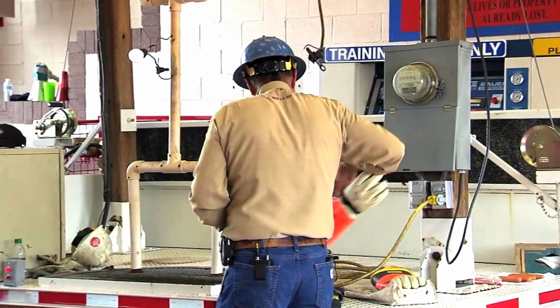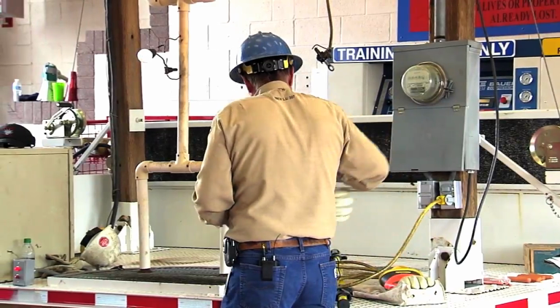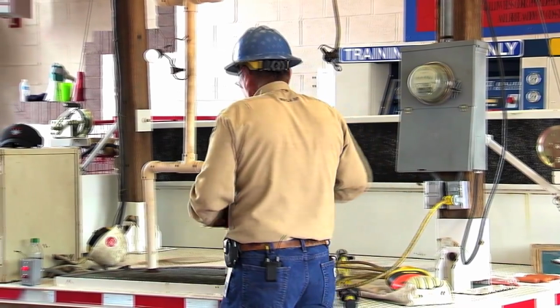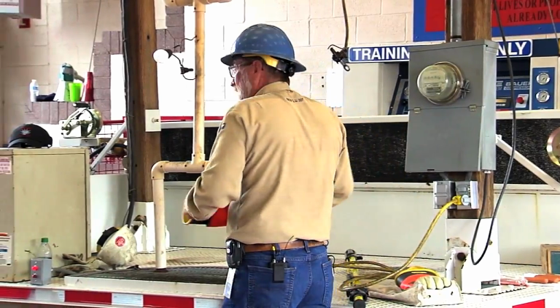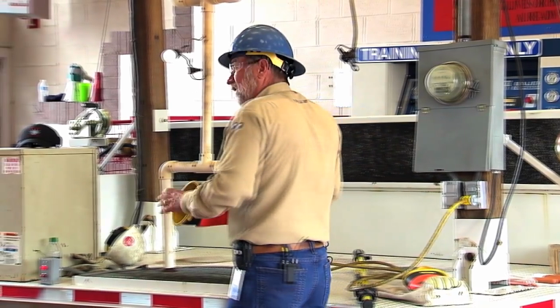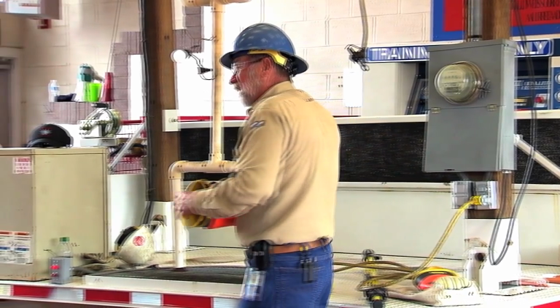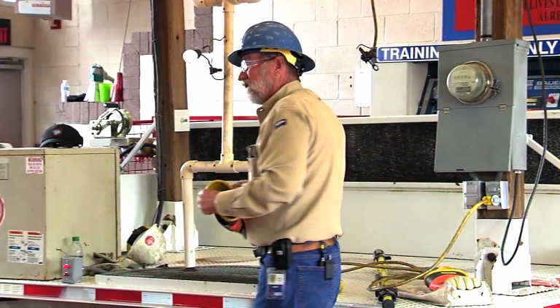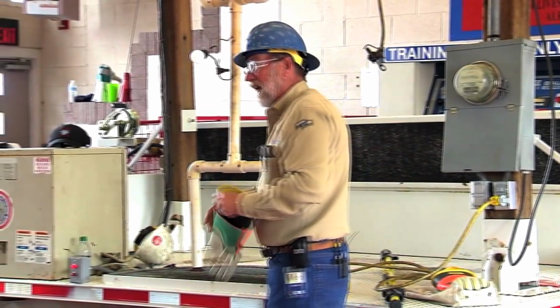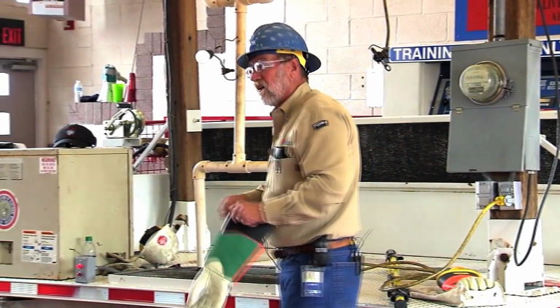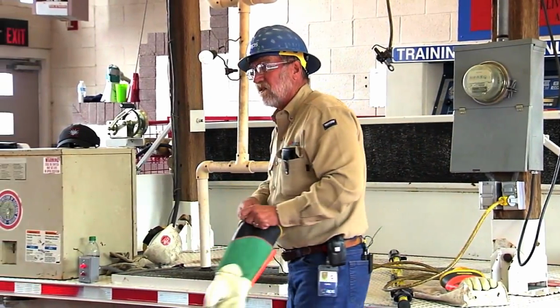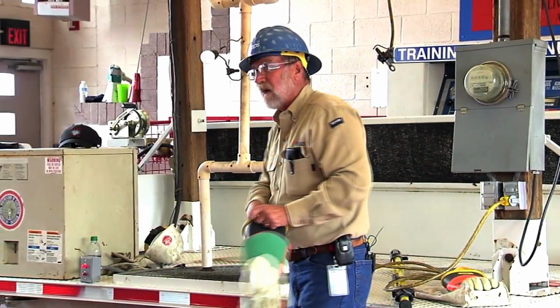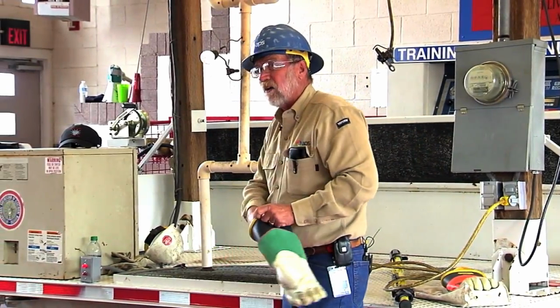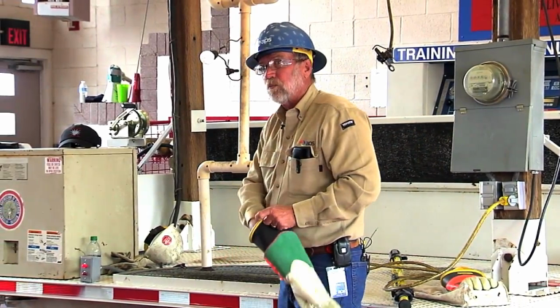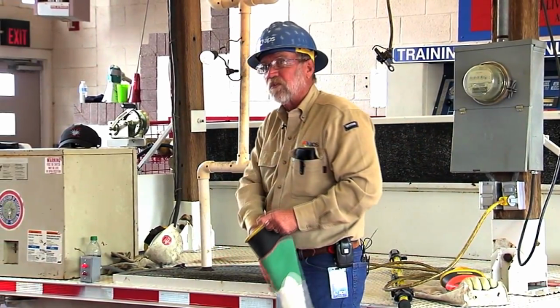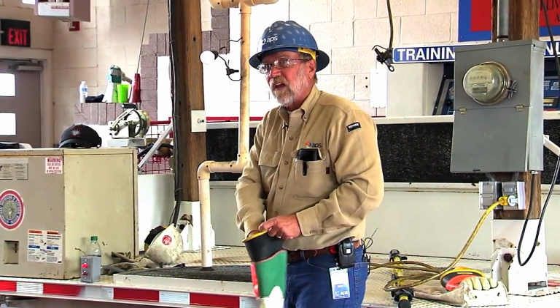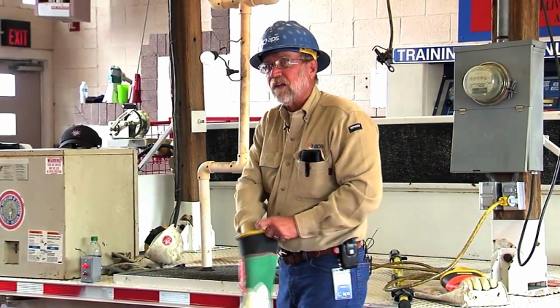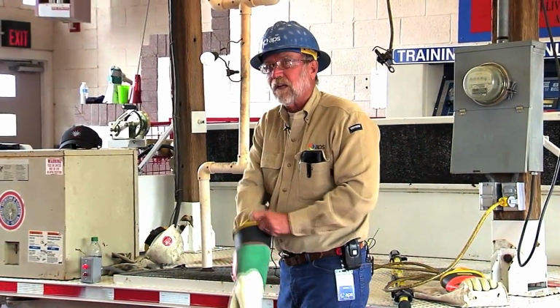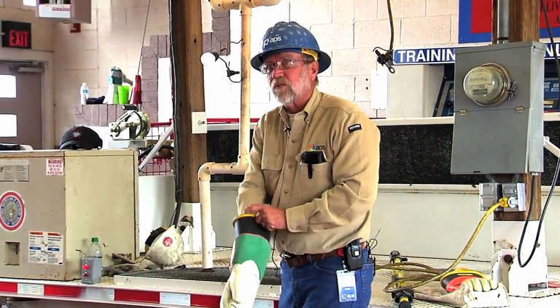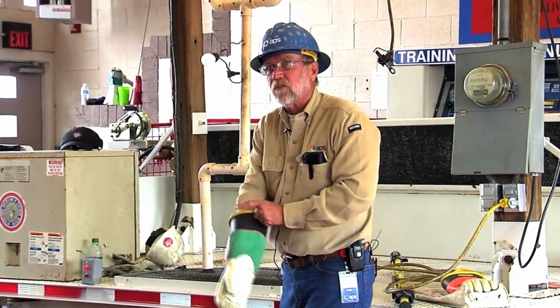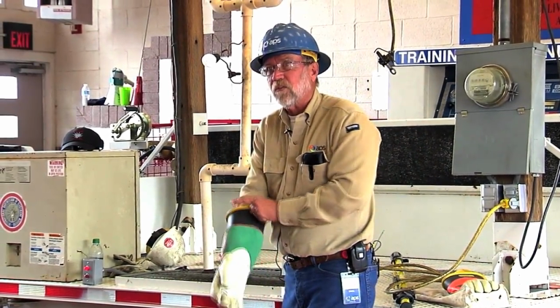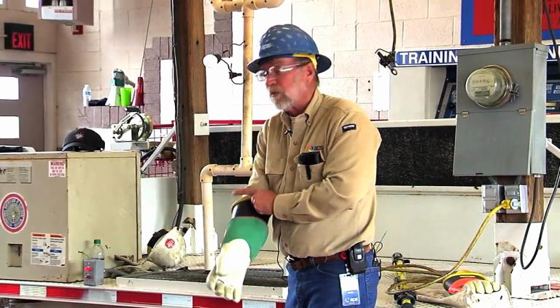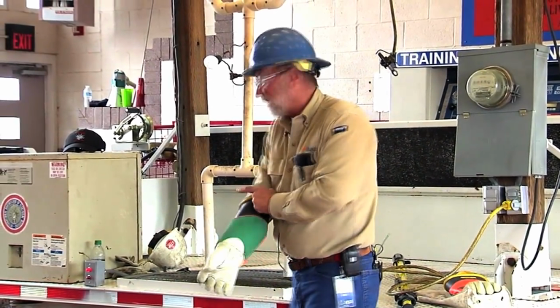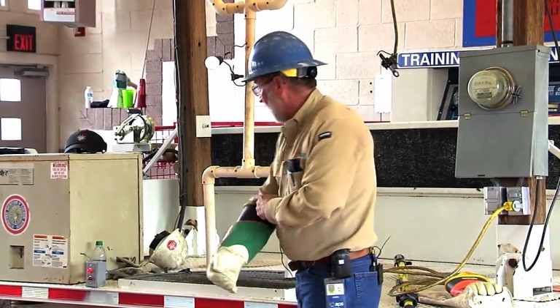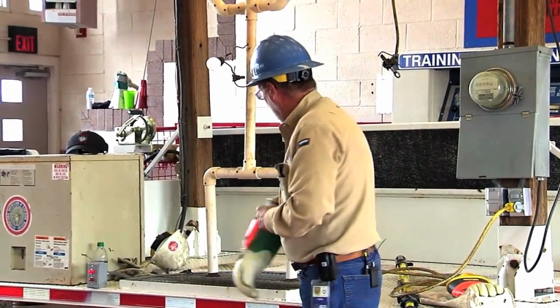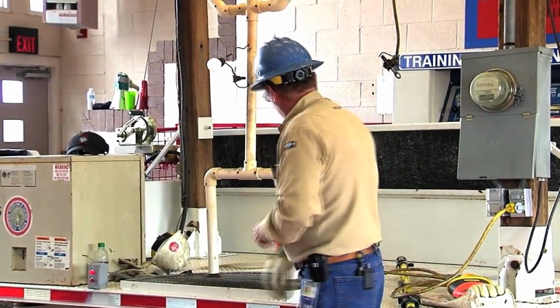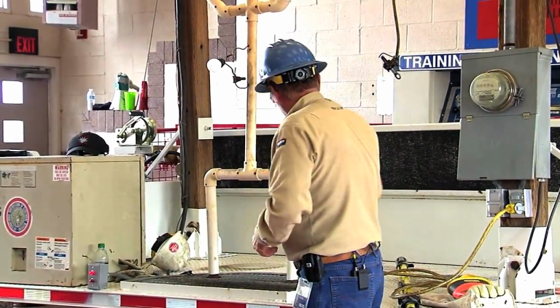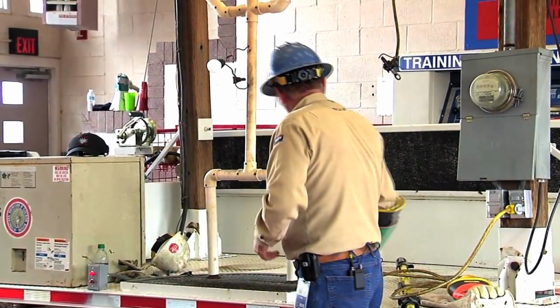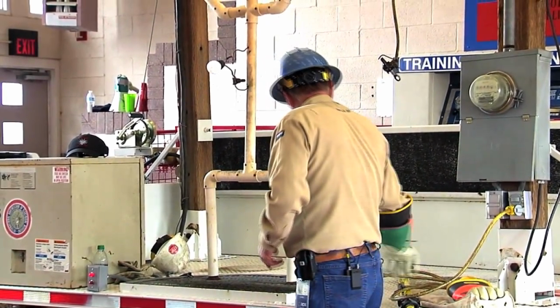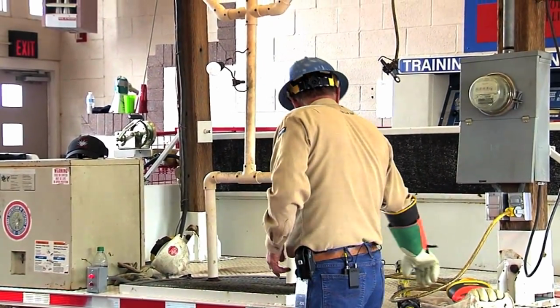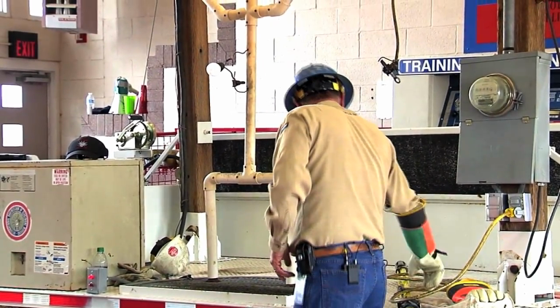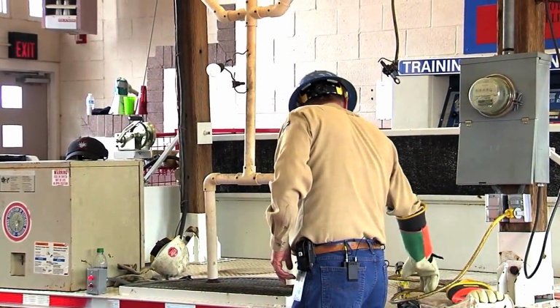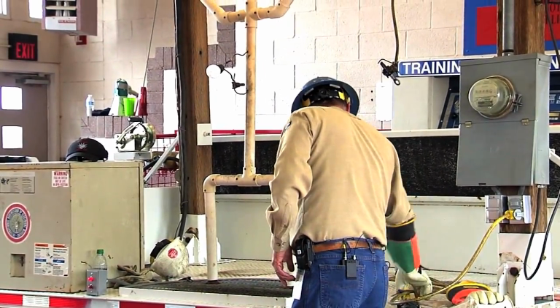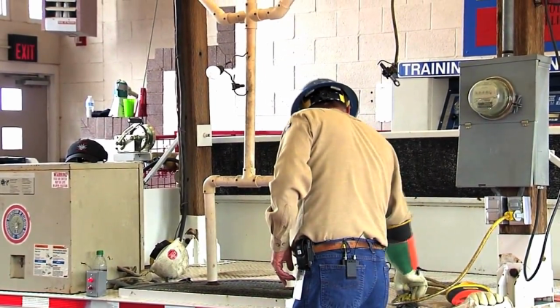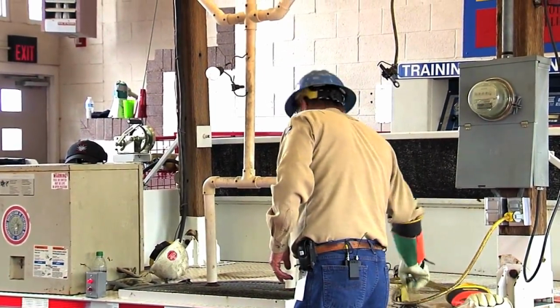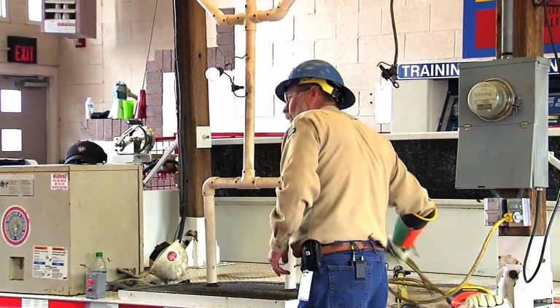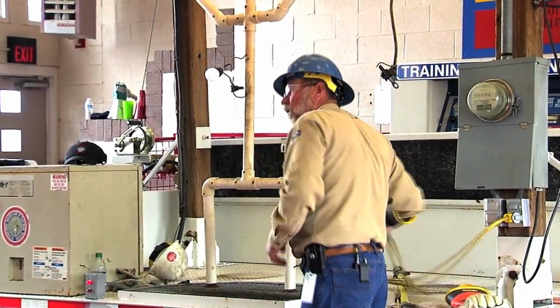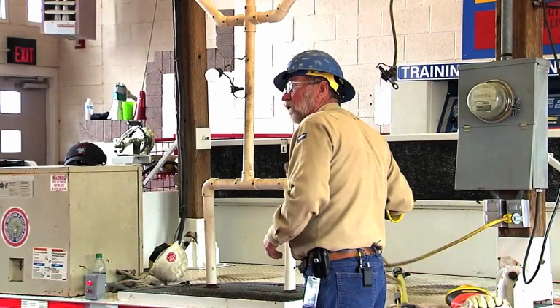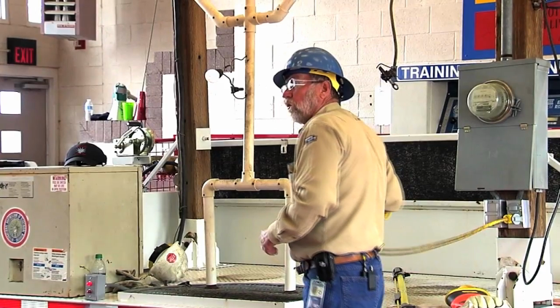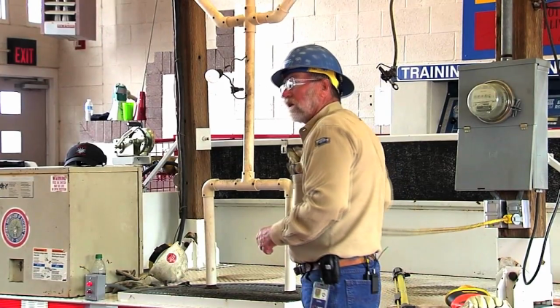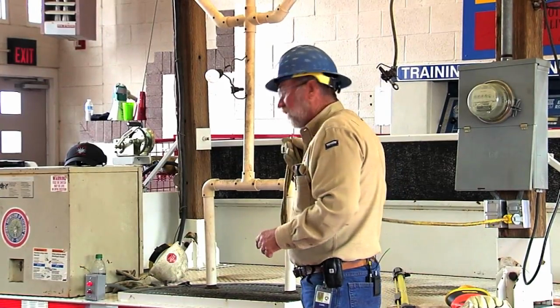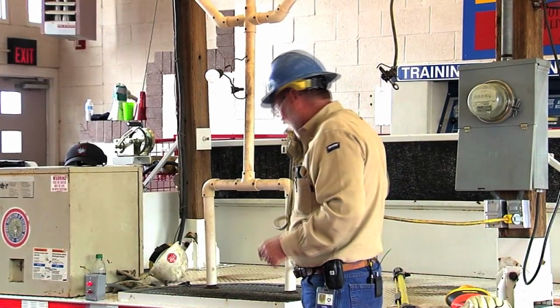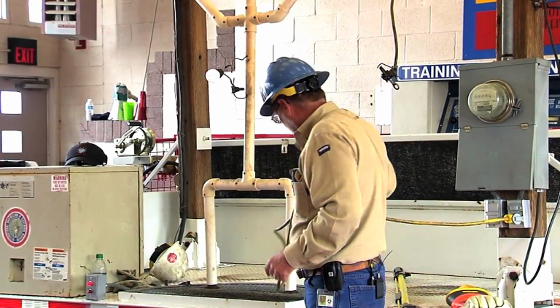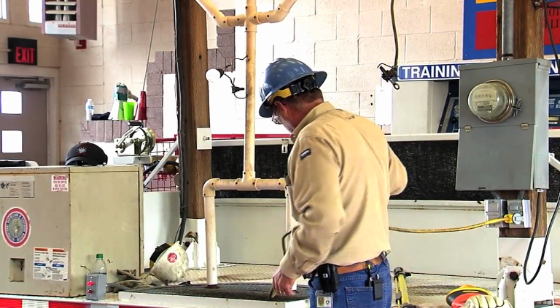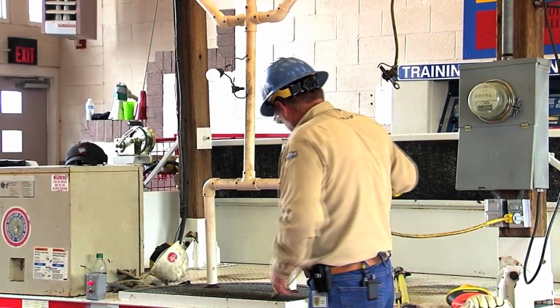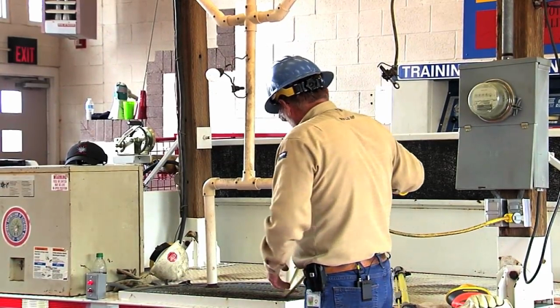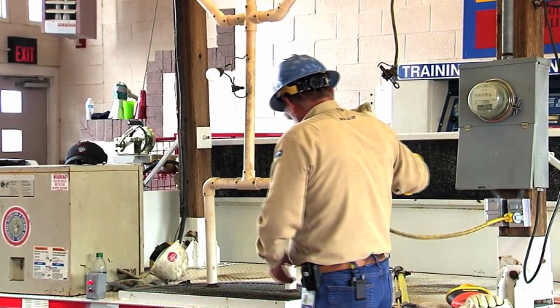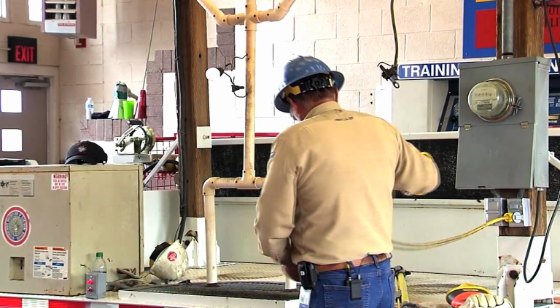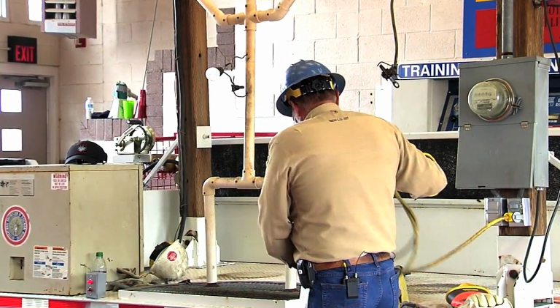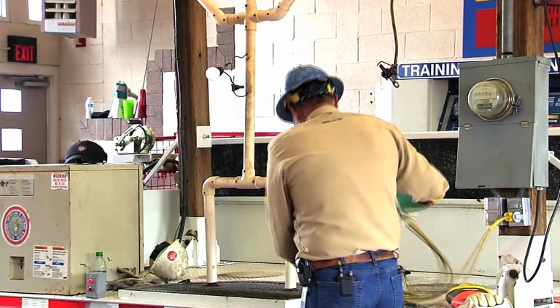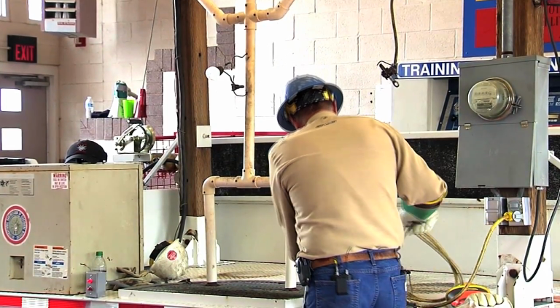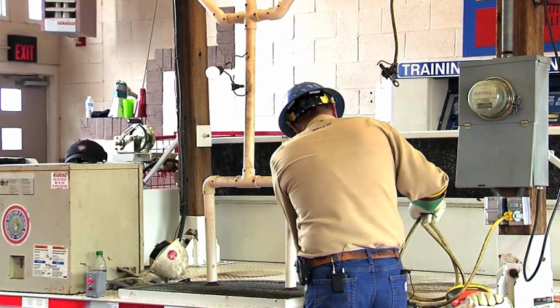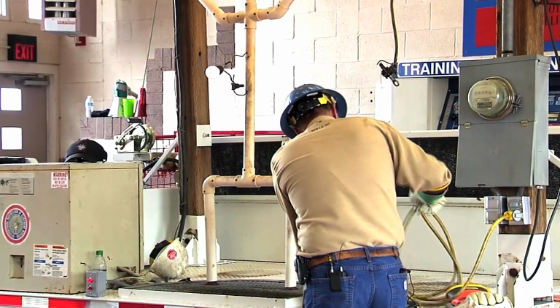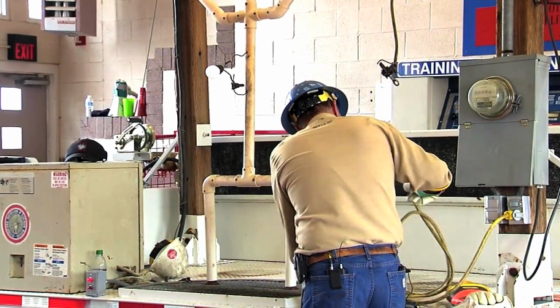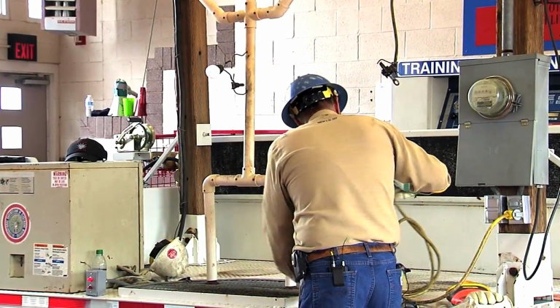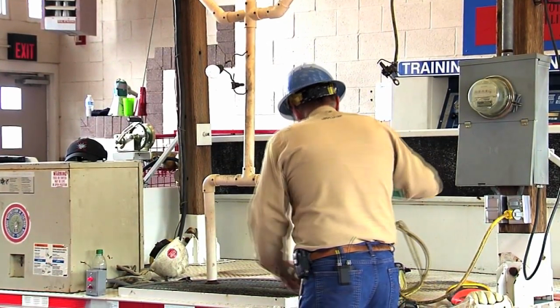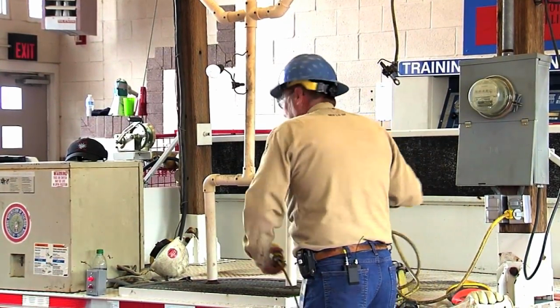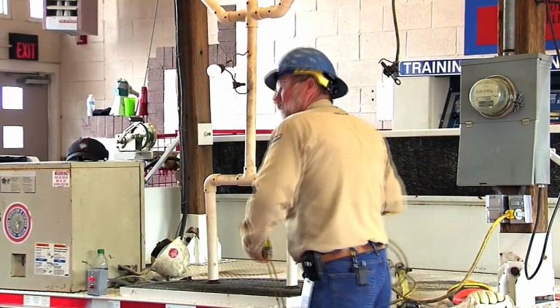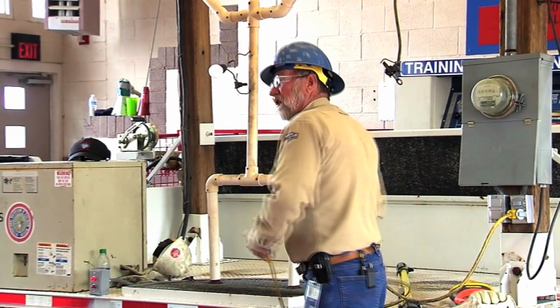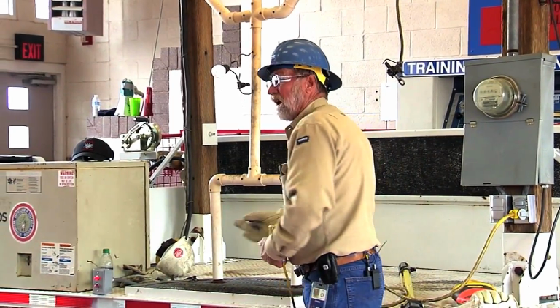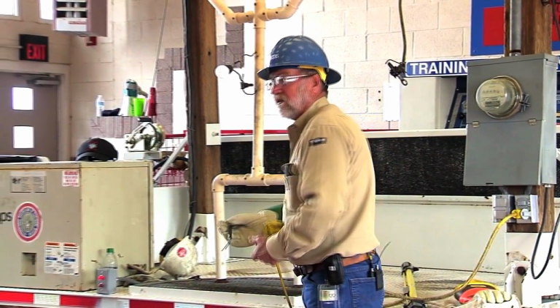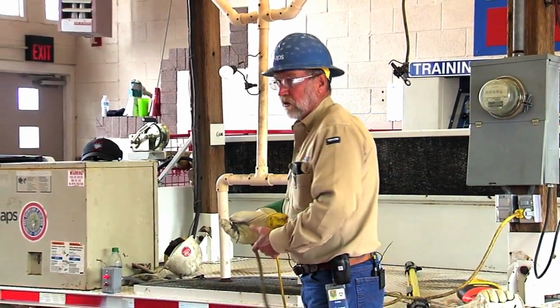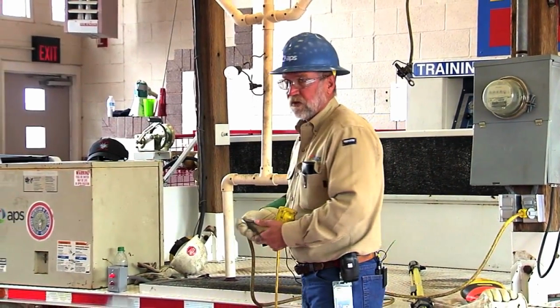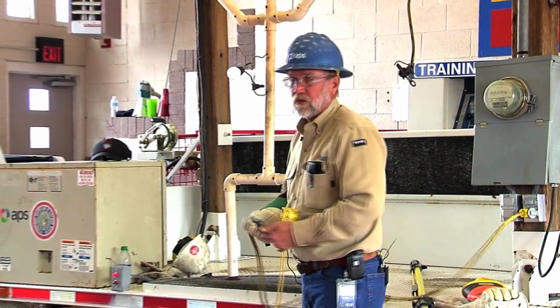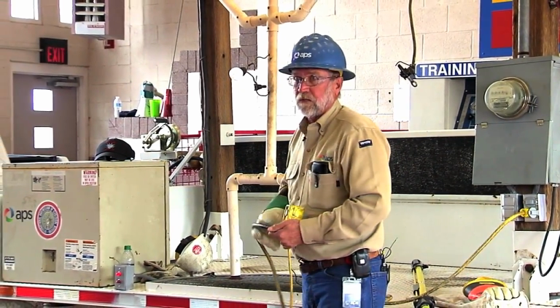At 186,000 miles per second, electricity is pretty fast. That's seven and a half times around the world in one second. So the only way to keep from getting shocked is don't touch it.